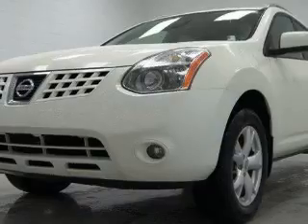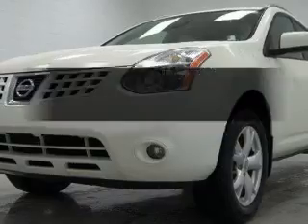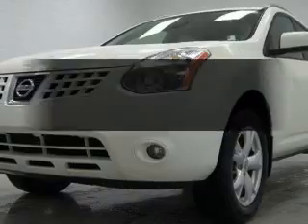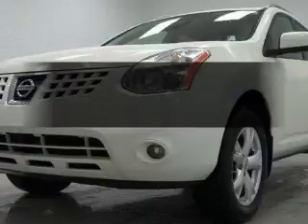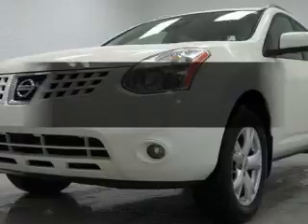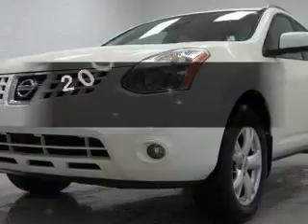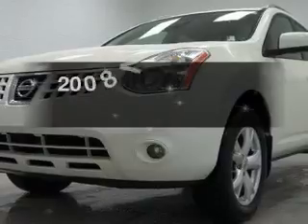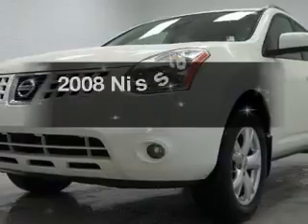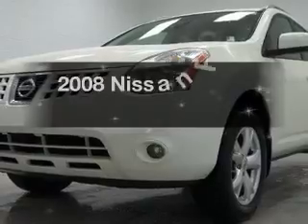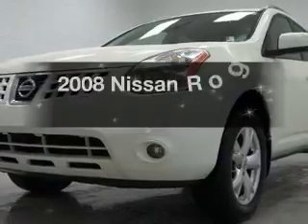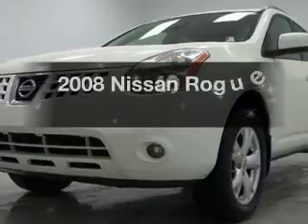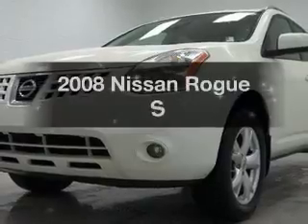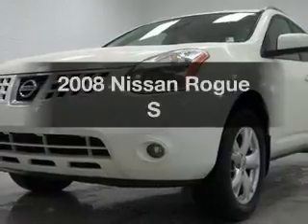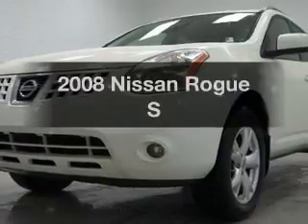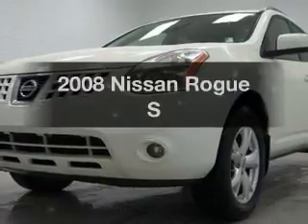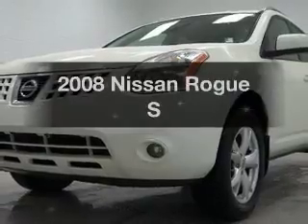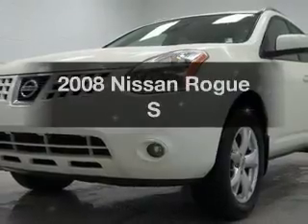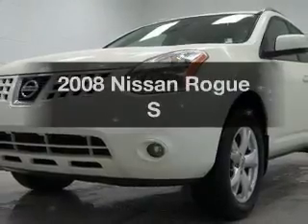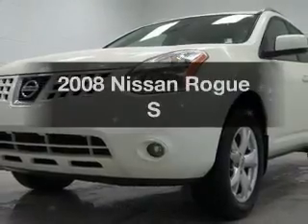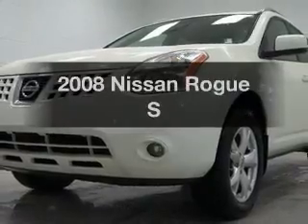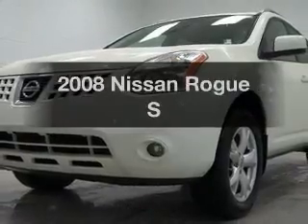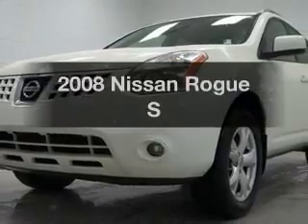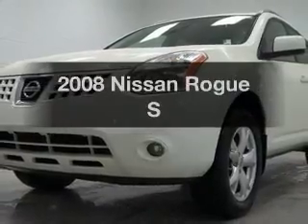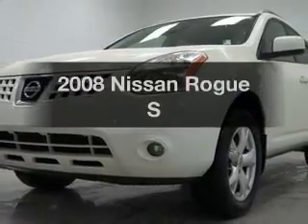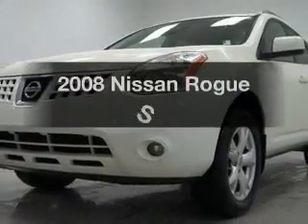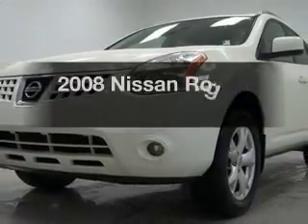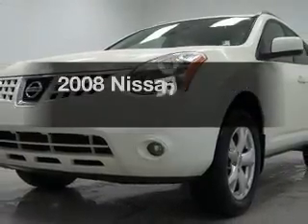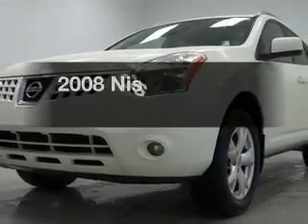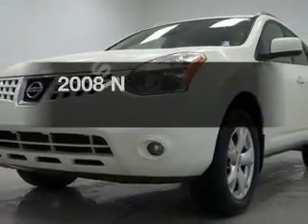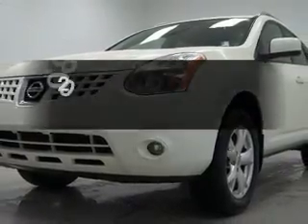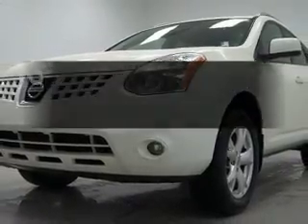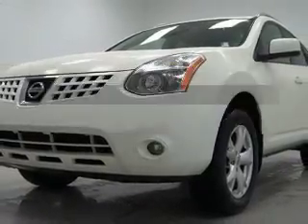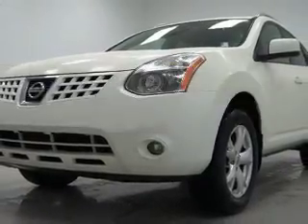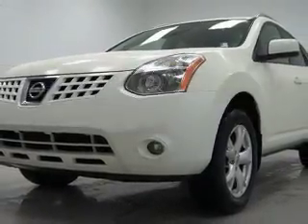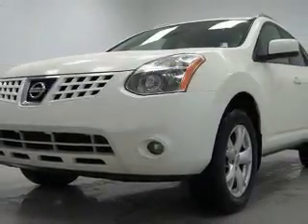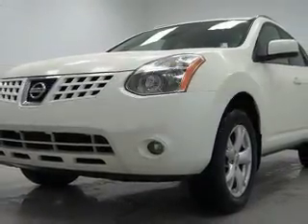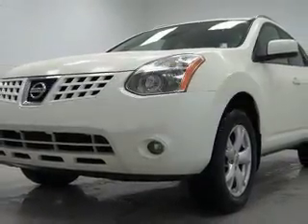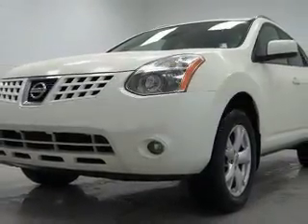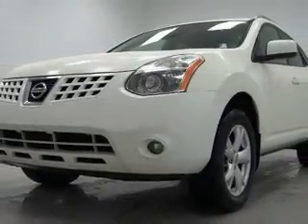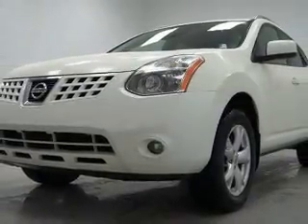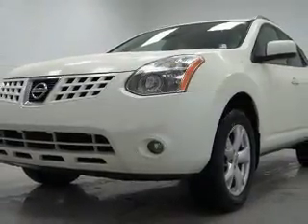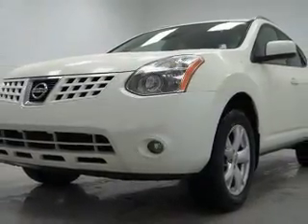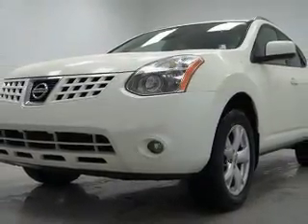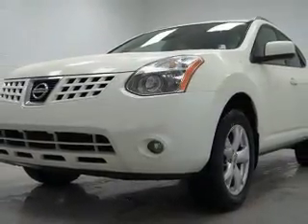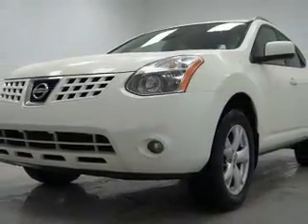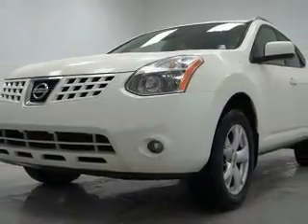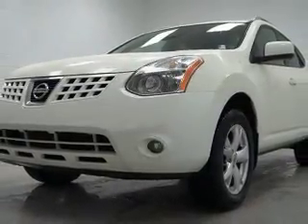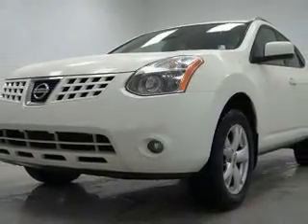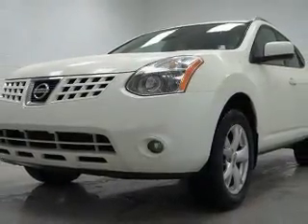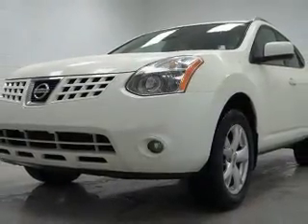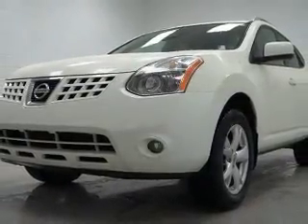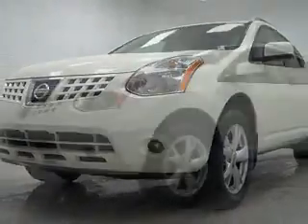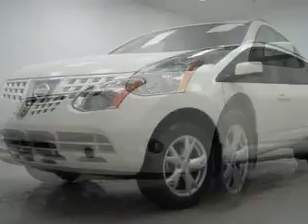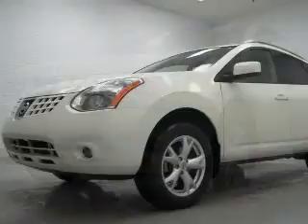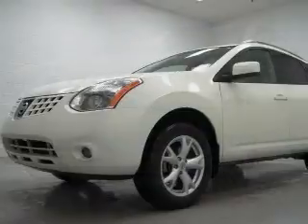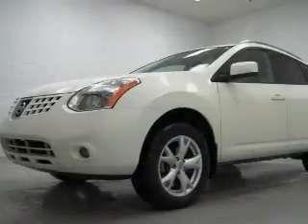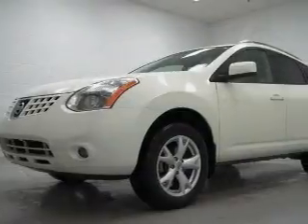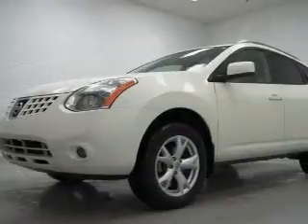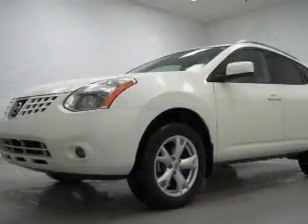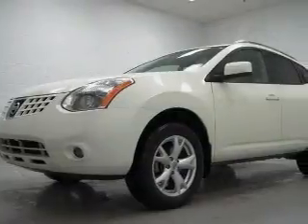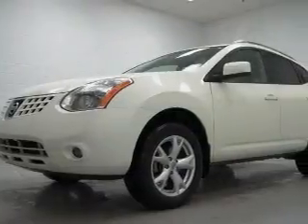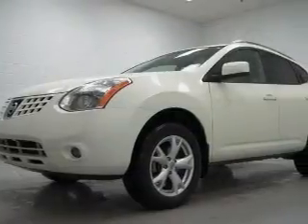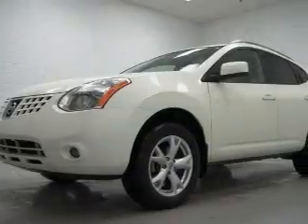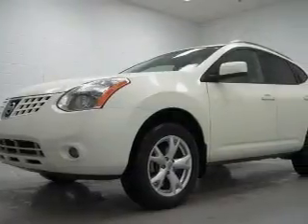Check out this 2008 Nissan Rogue. Travel the roads in style and comfort in this great vehicle.